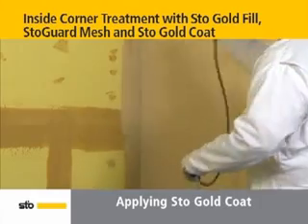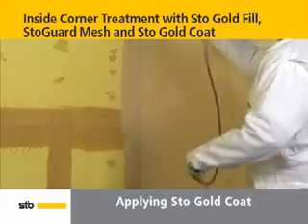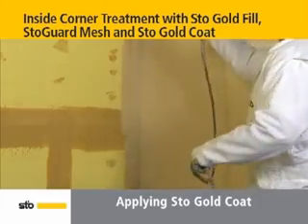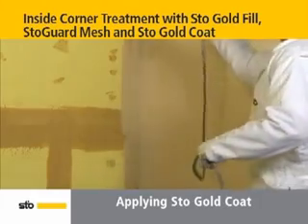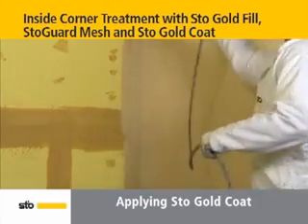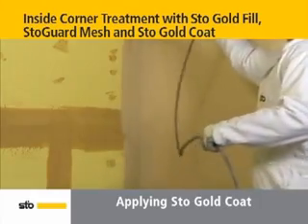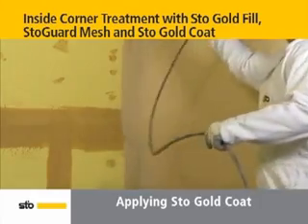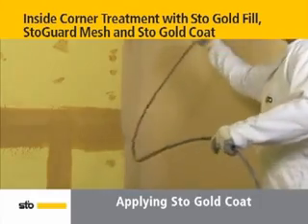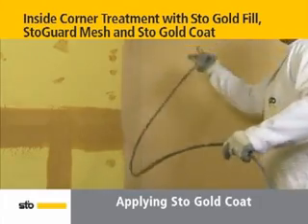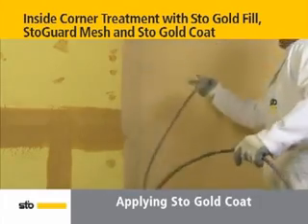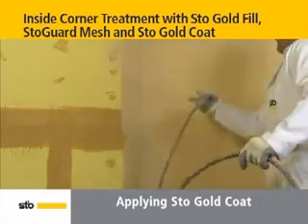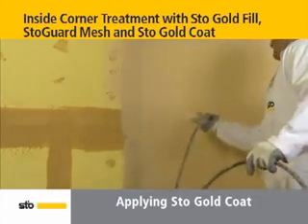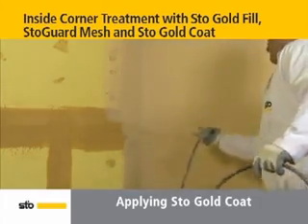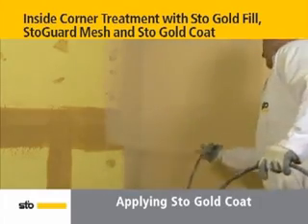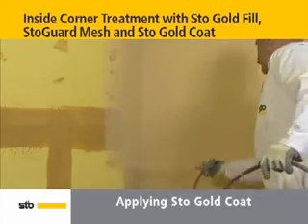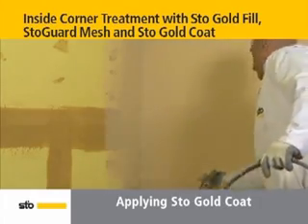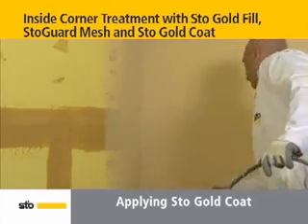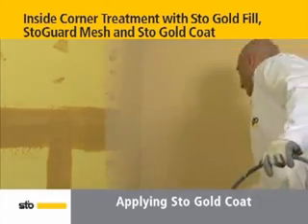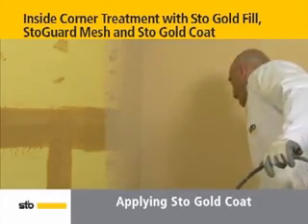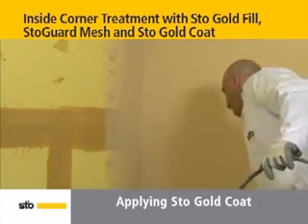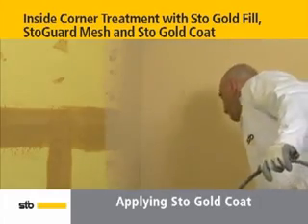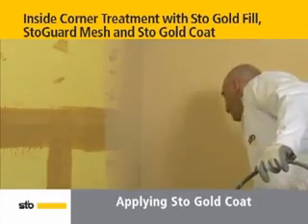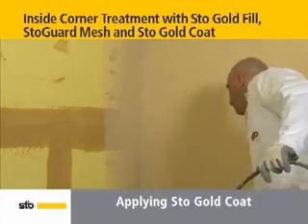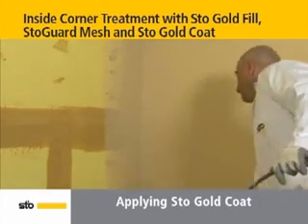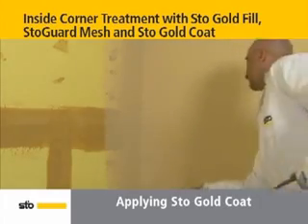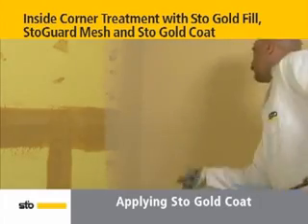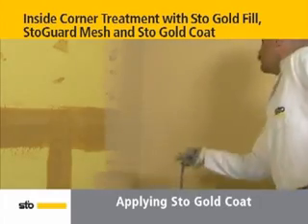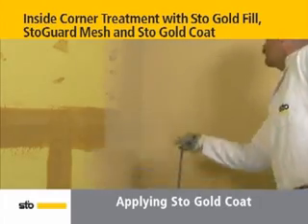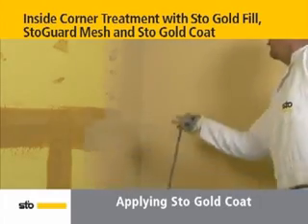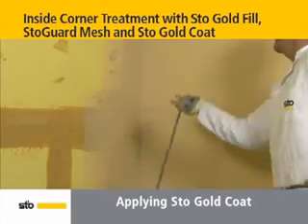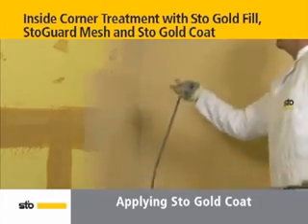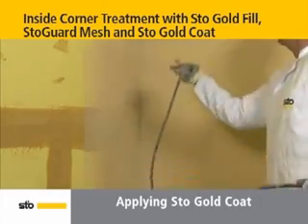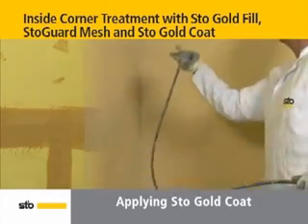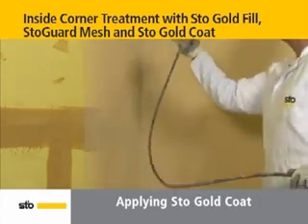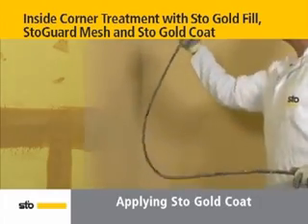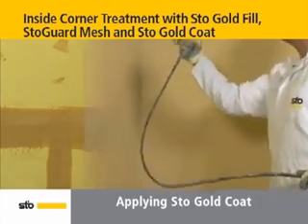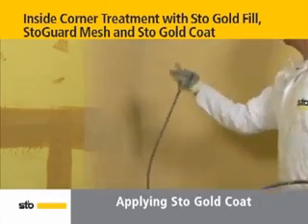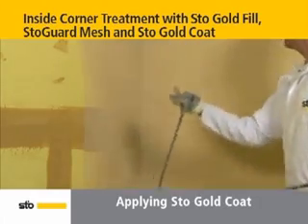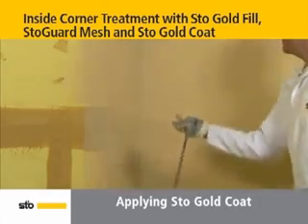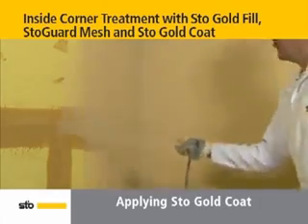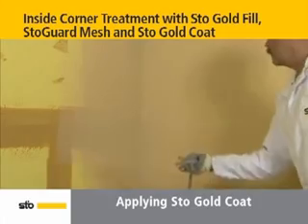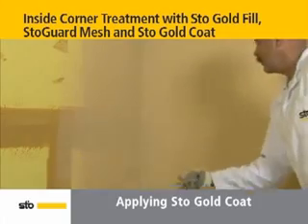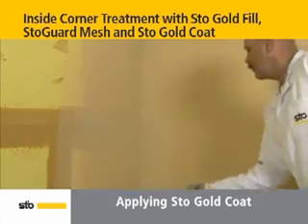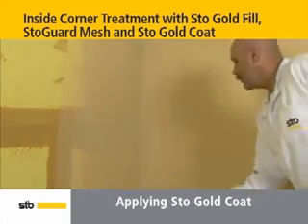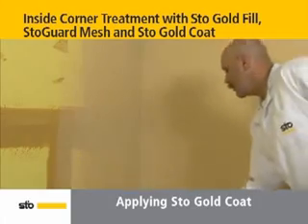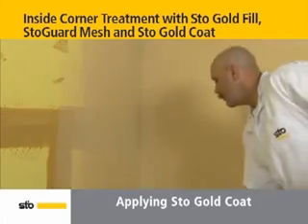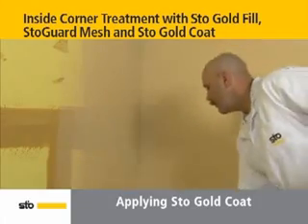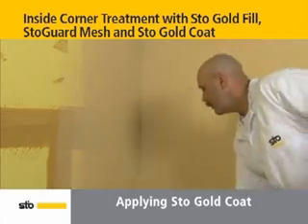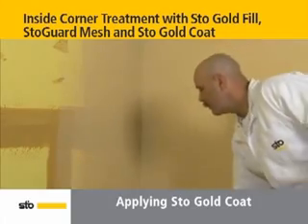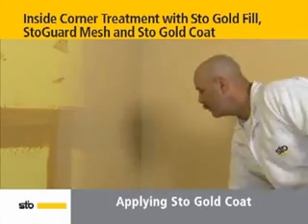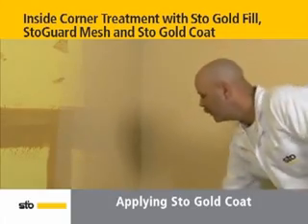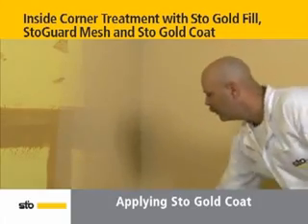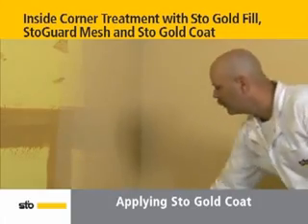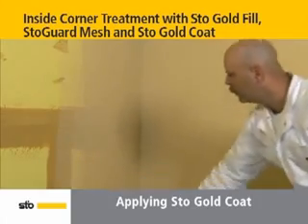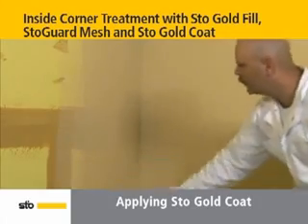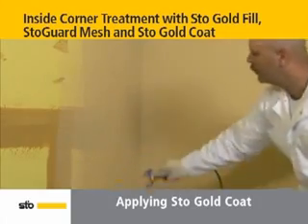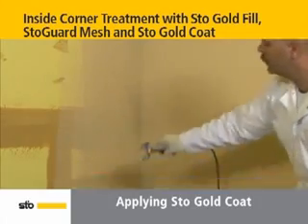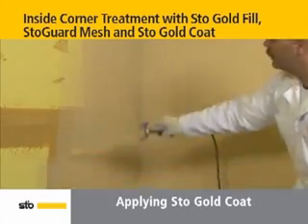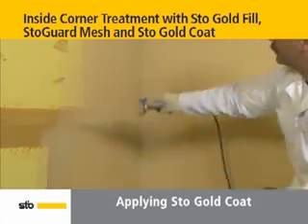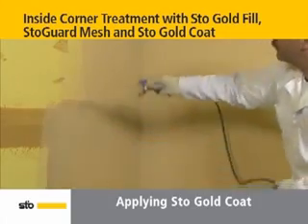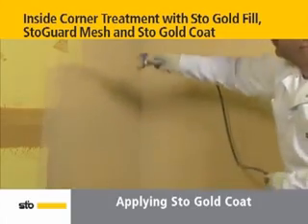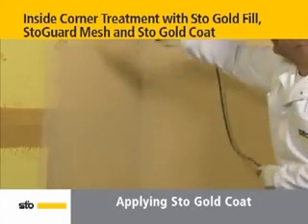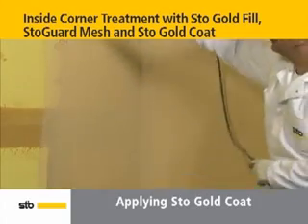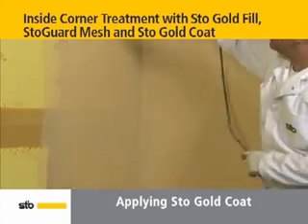Stogold coat may also be used with Stoguard mesh and Stogold fill for inside corners for use below stucco applied to metal lath and others.